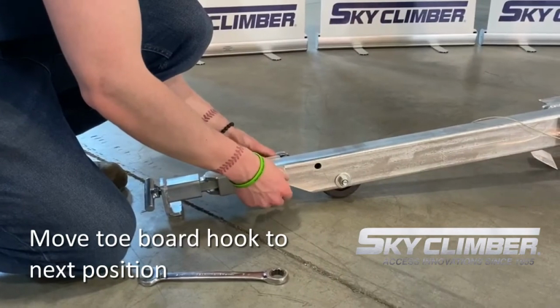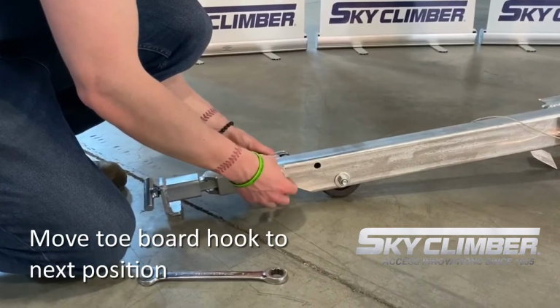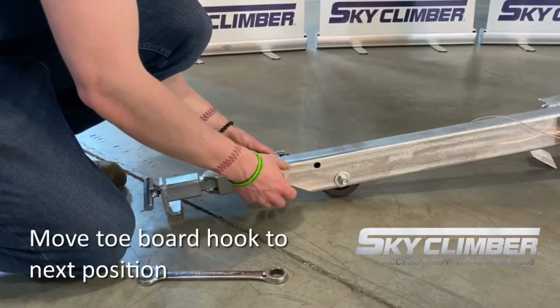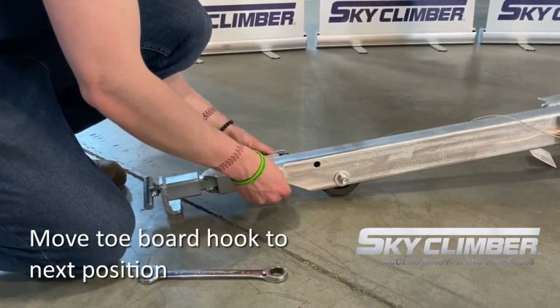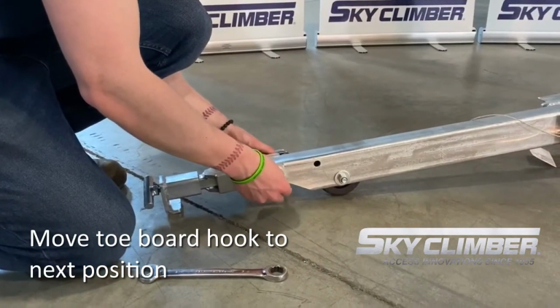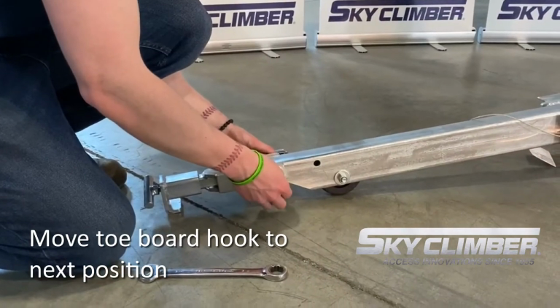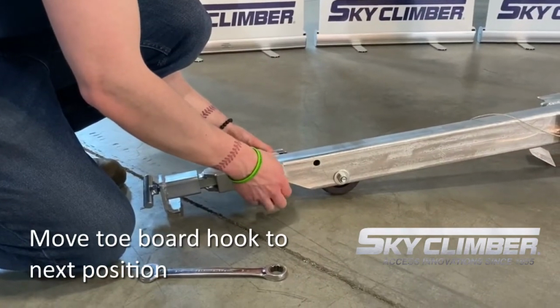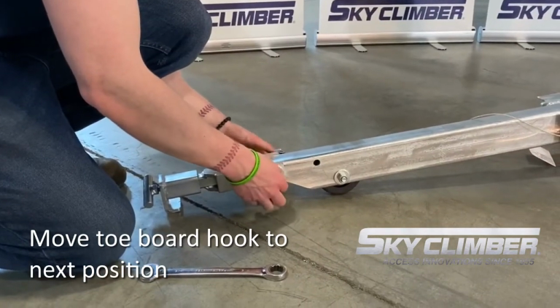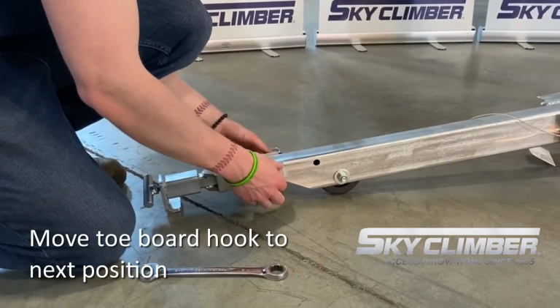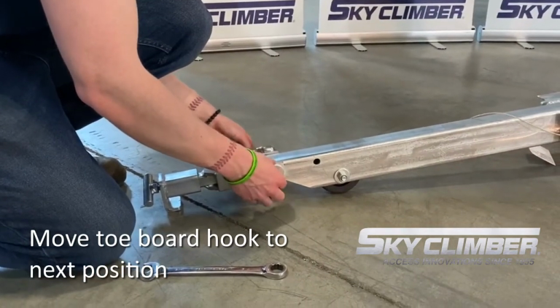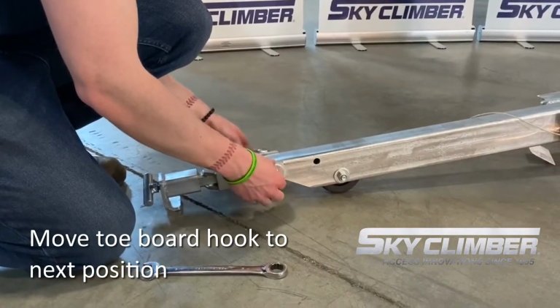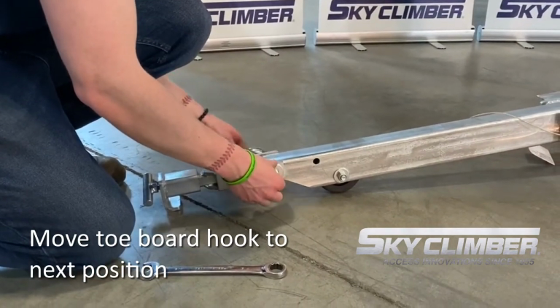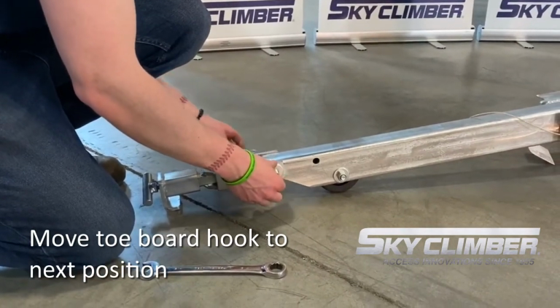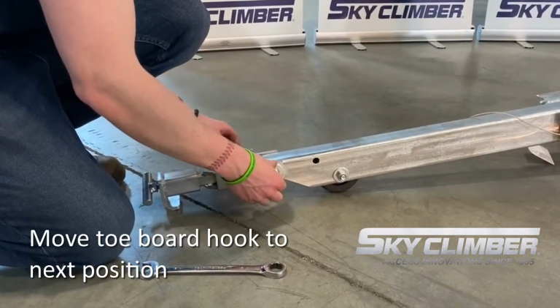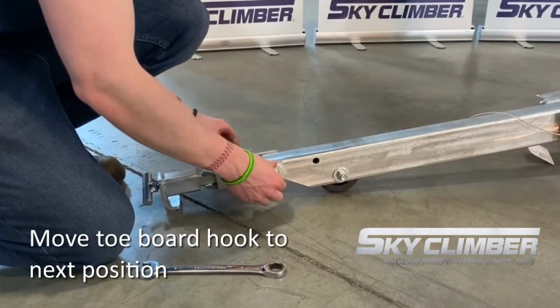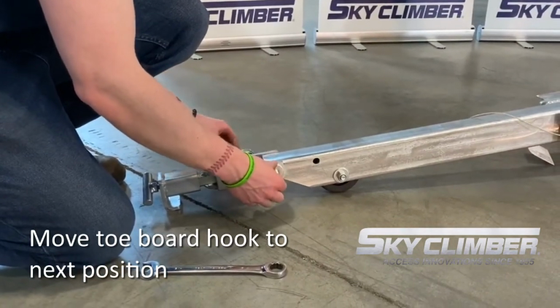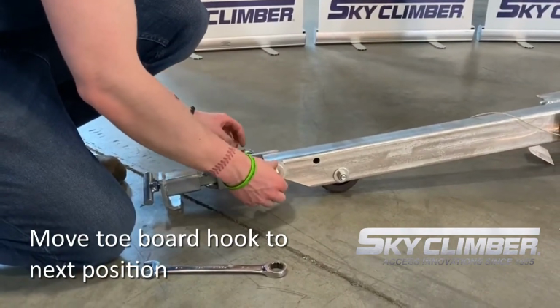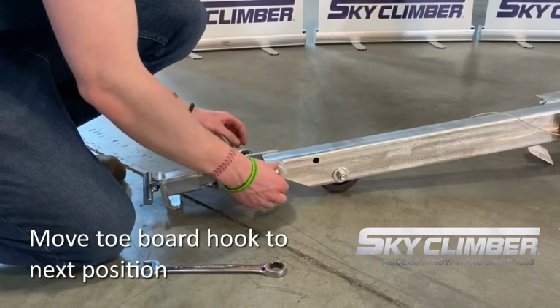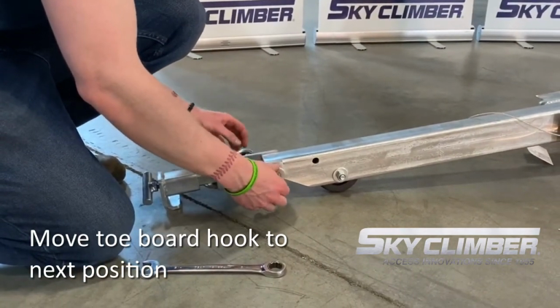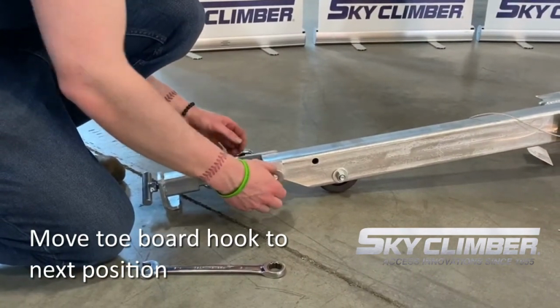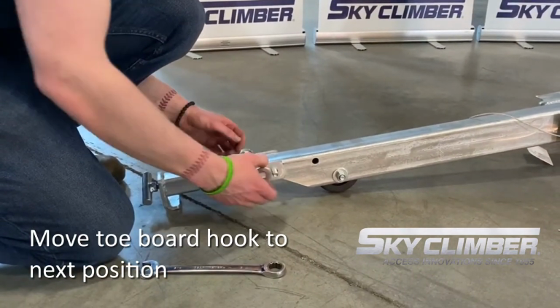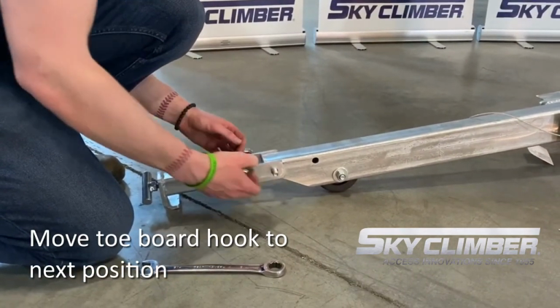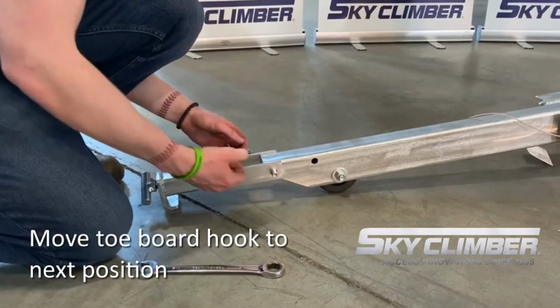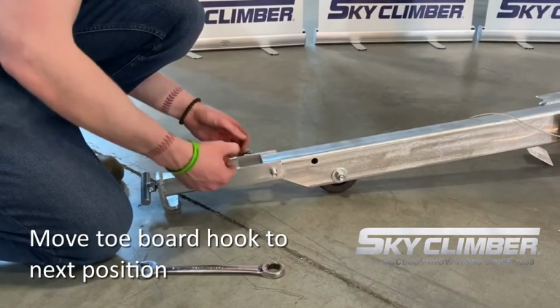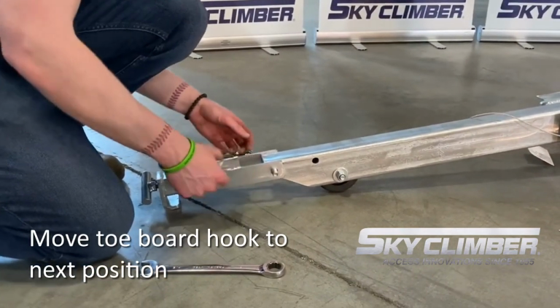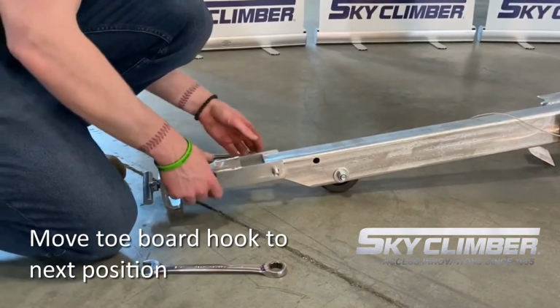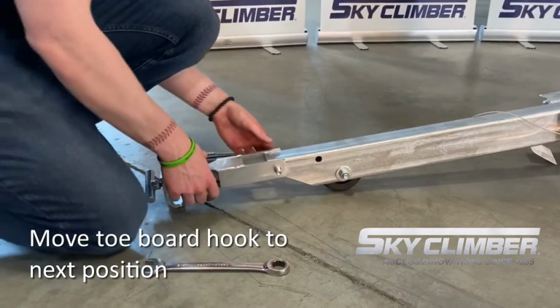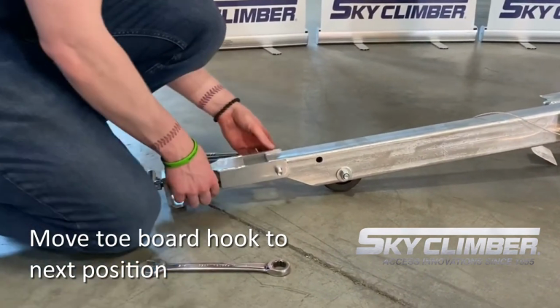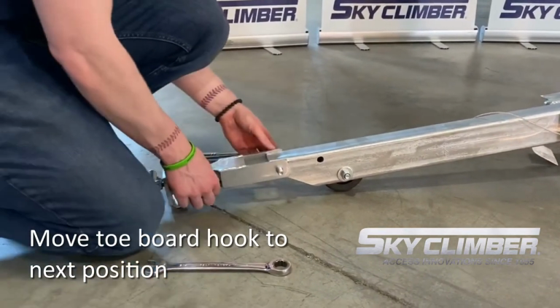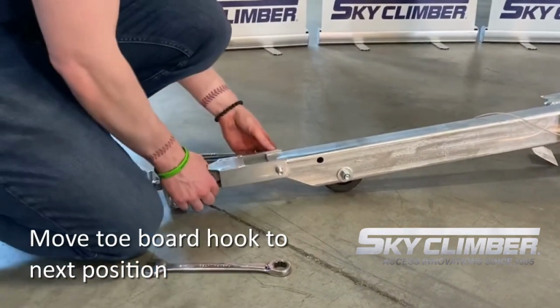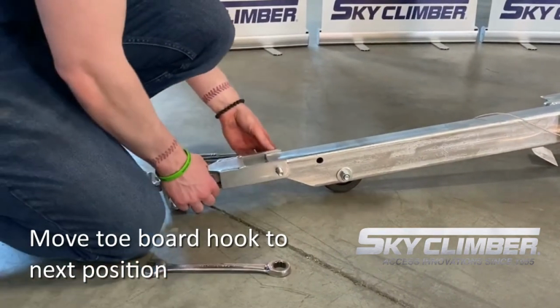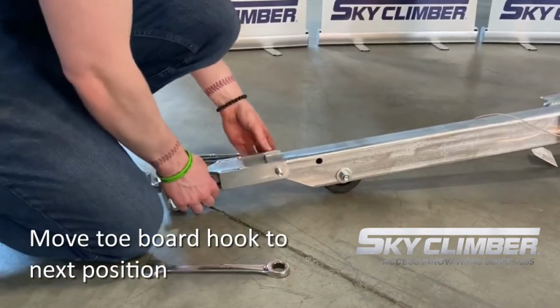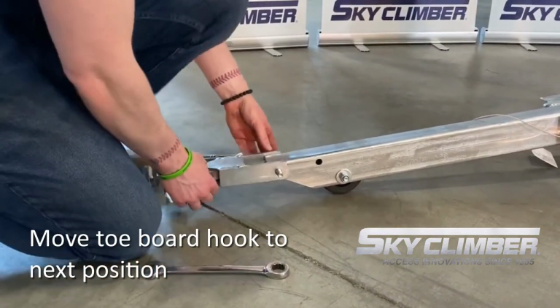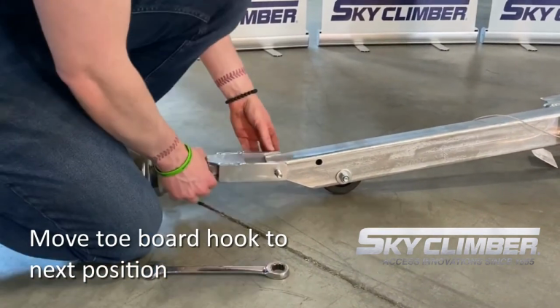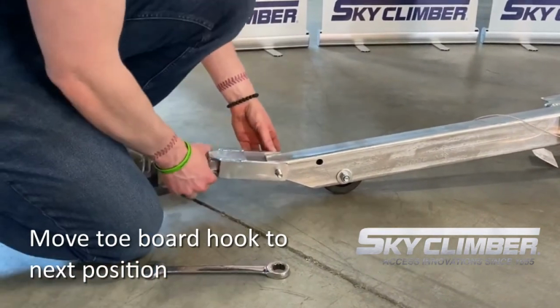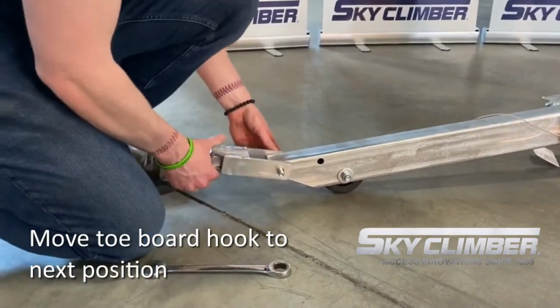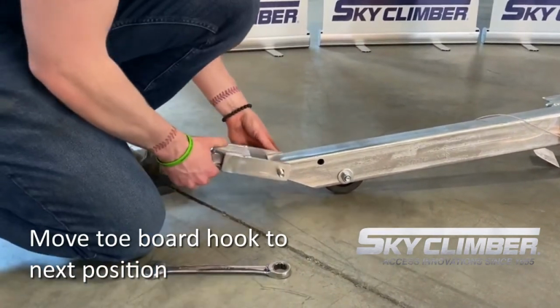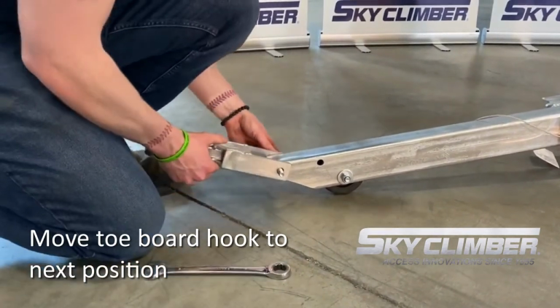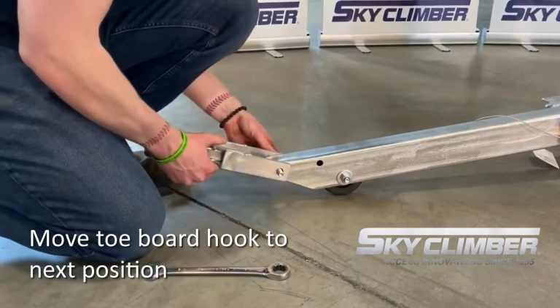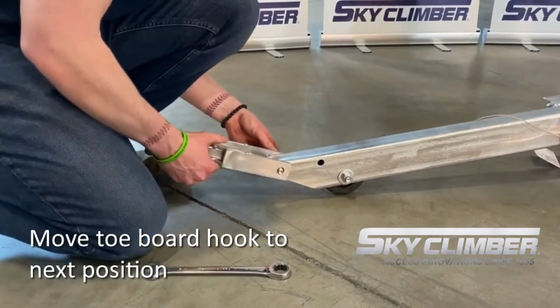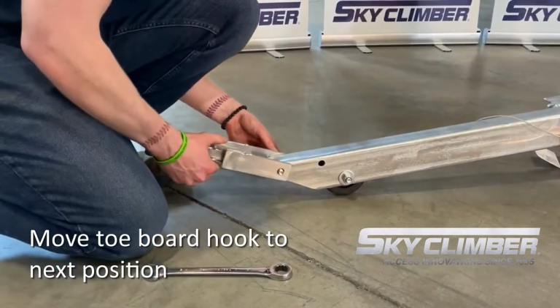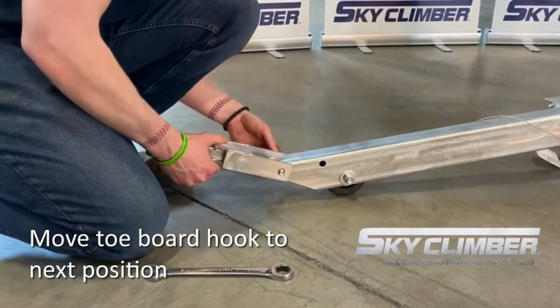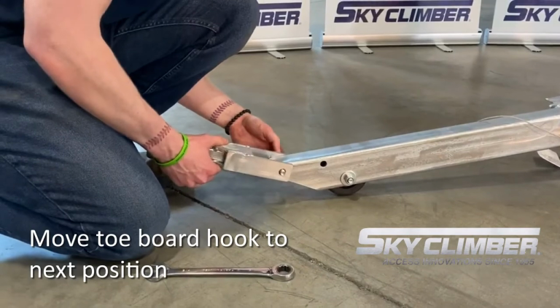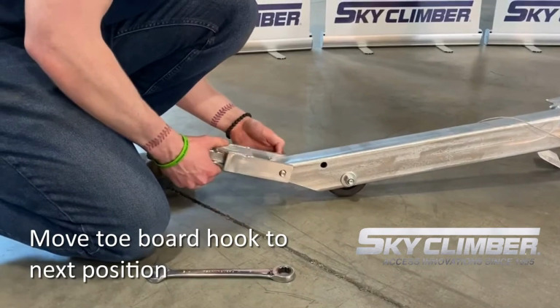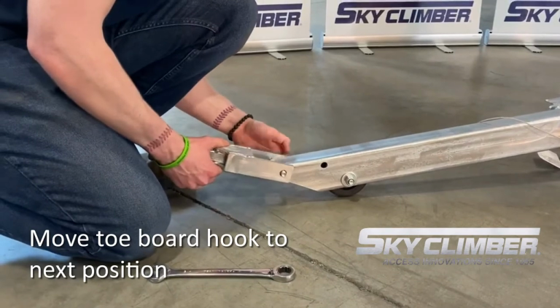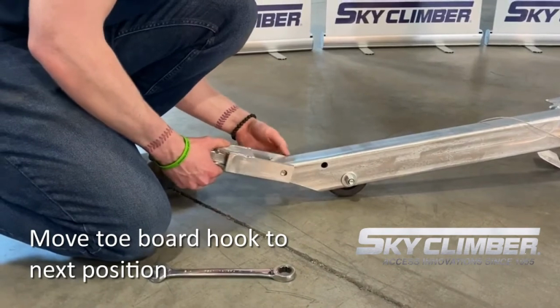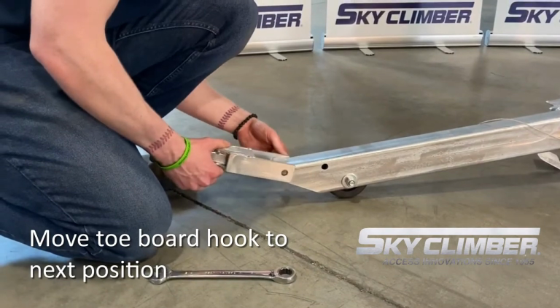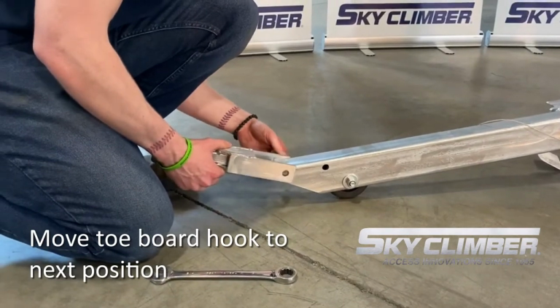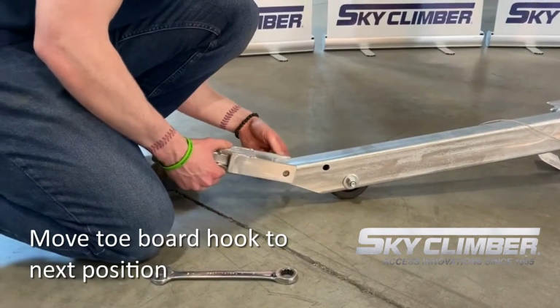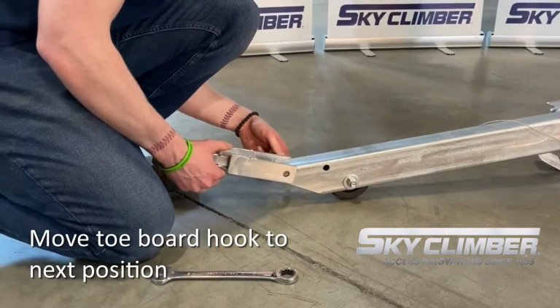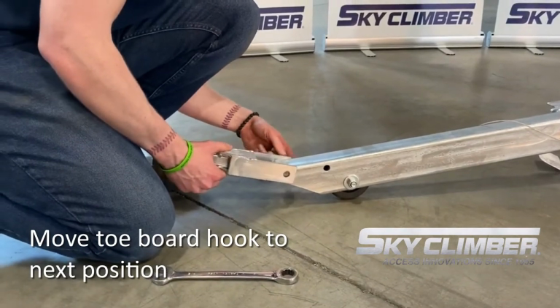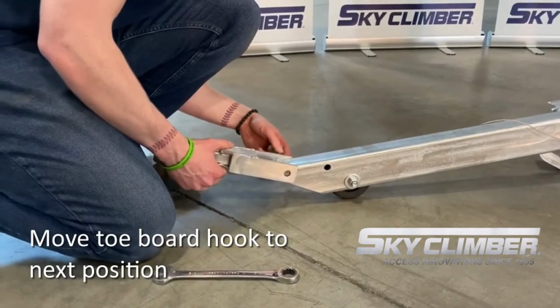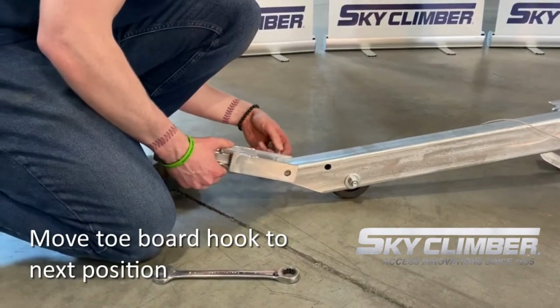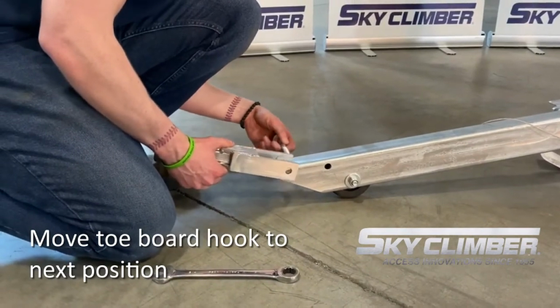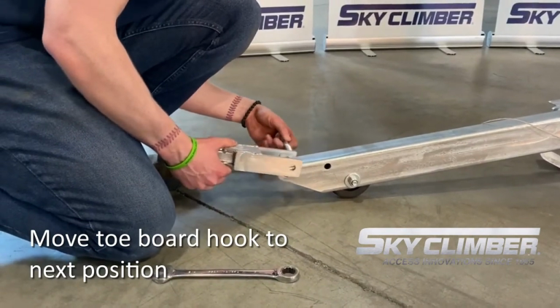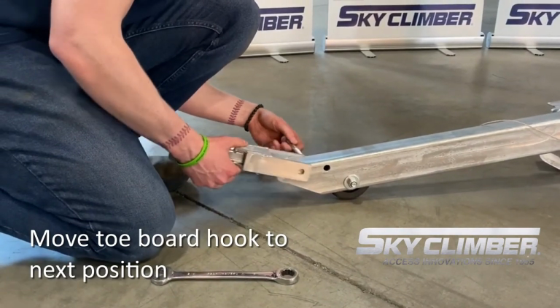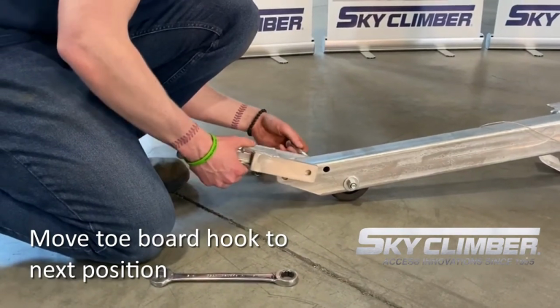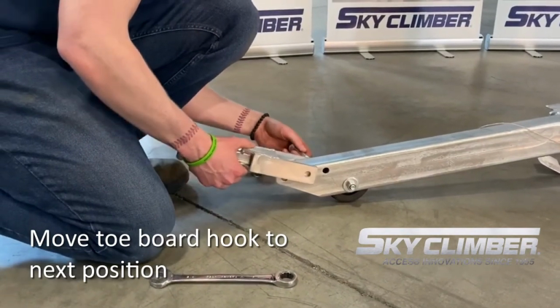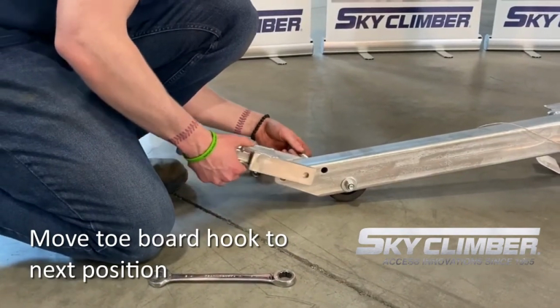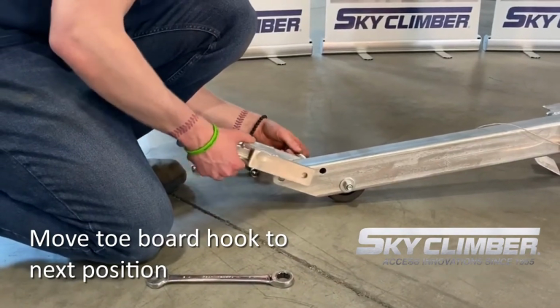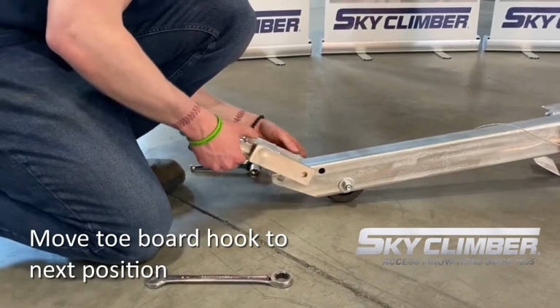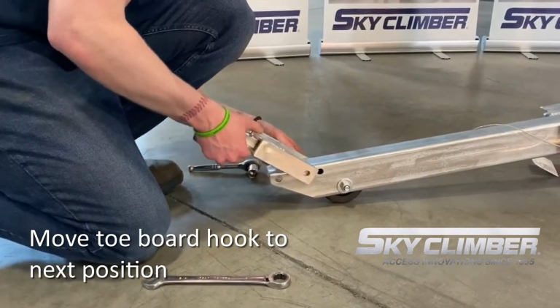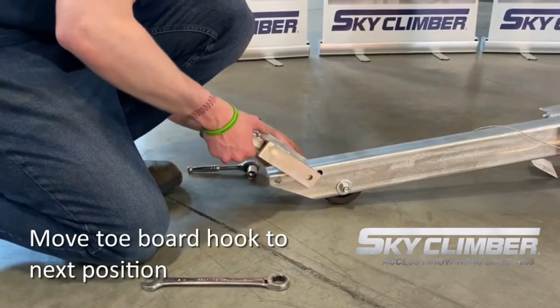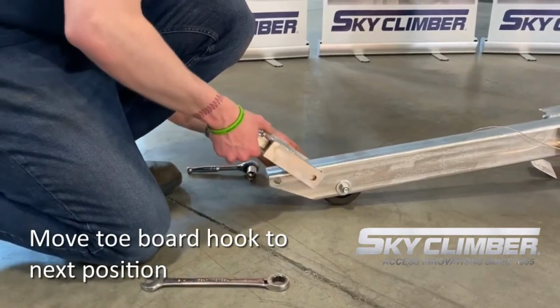Next, unbolt the towboard hook and move it to the nearer hole on the pivoting leg and re-bolt.